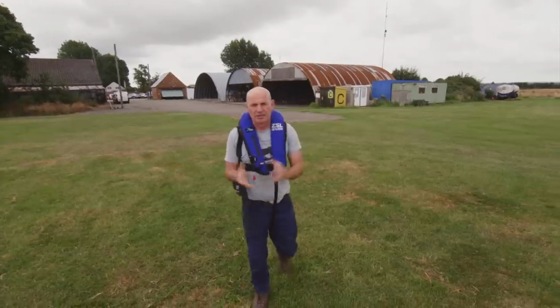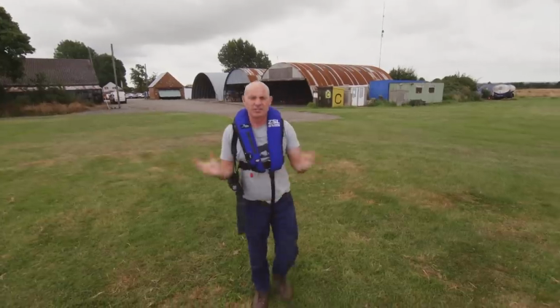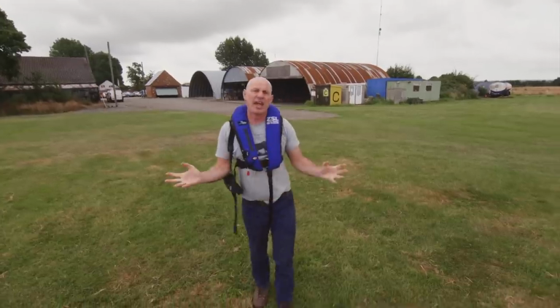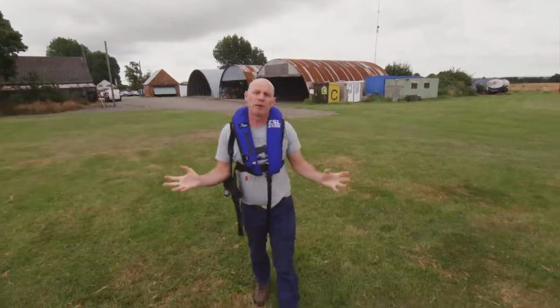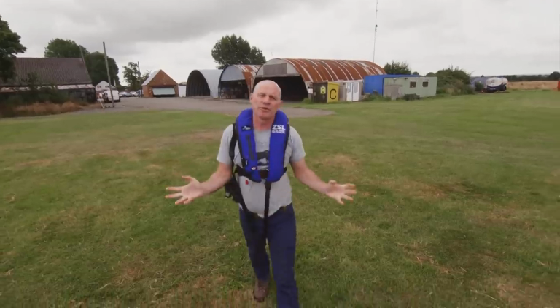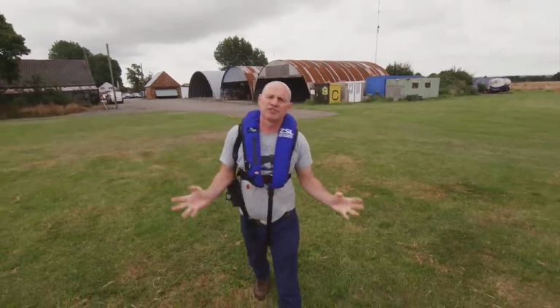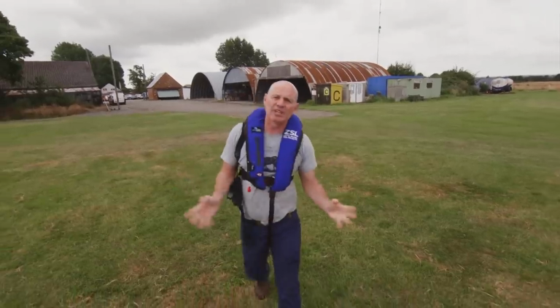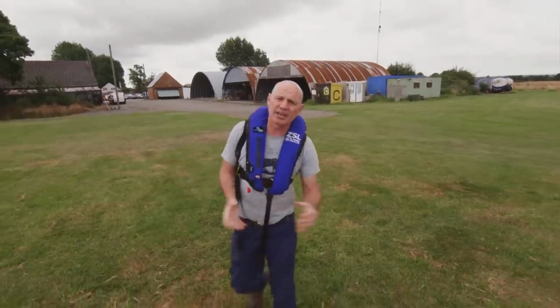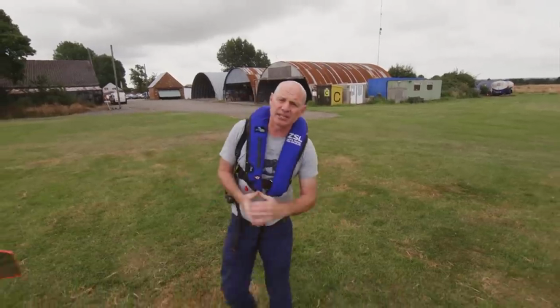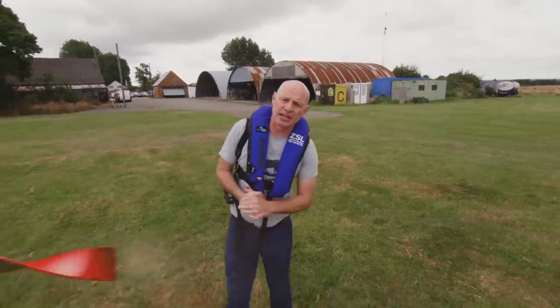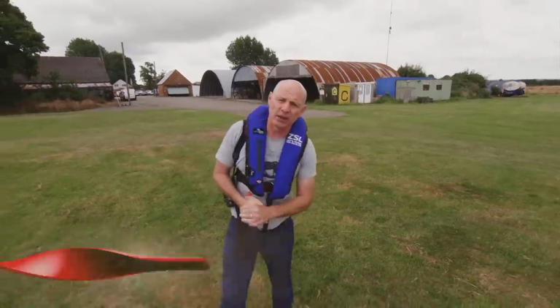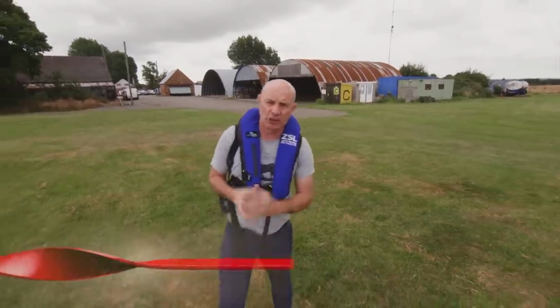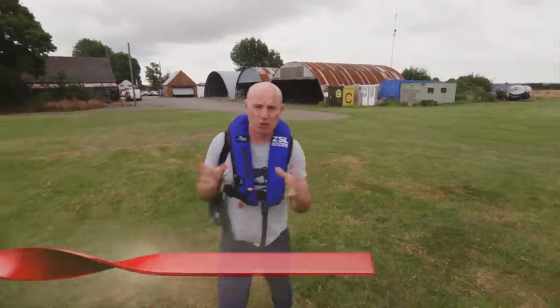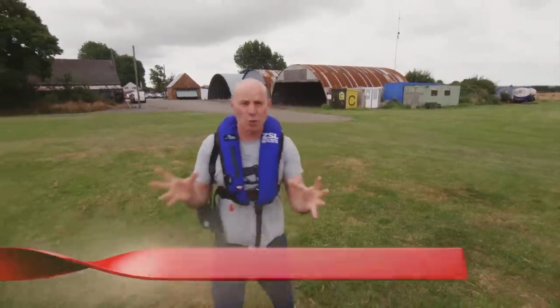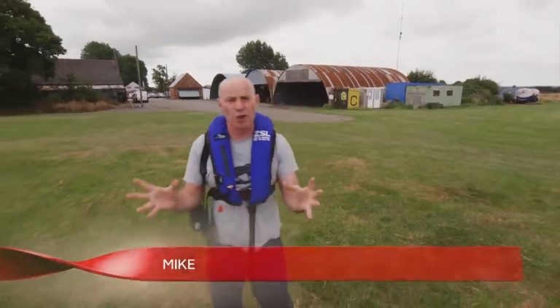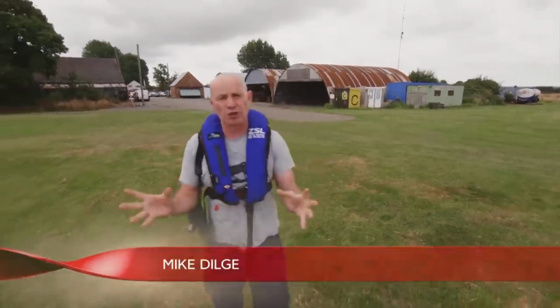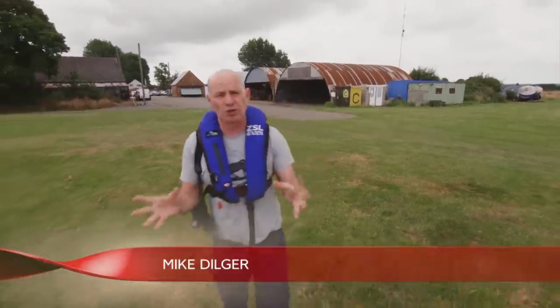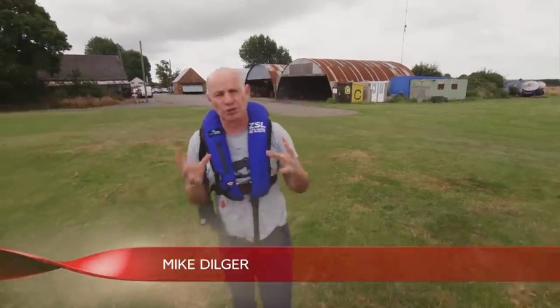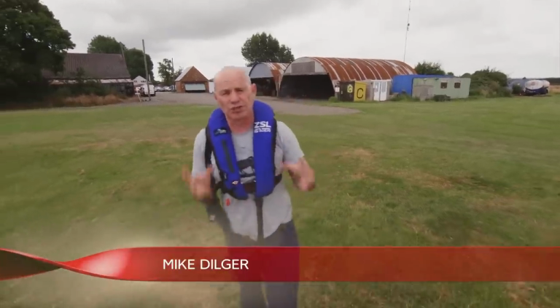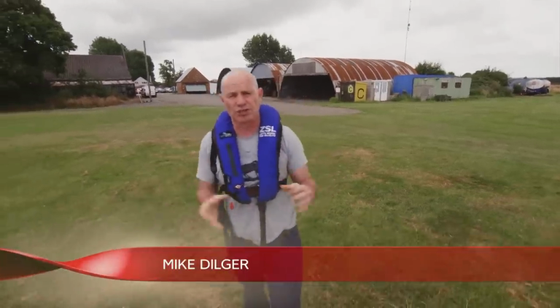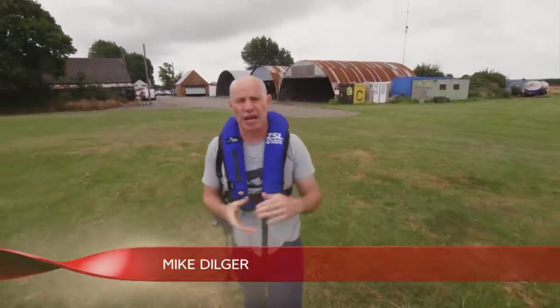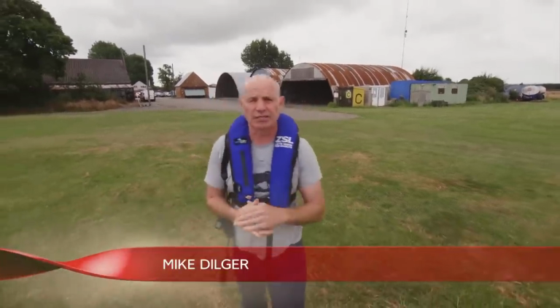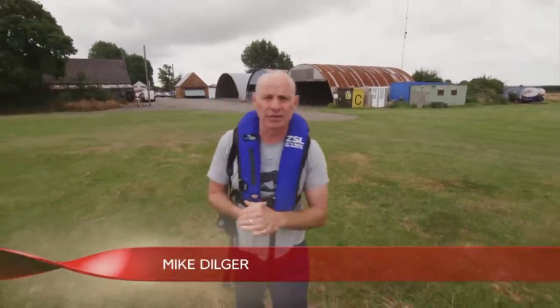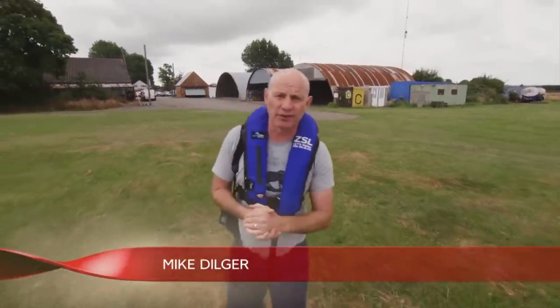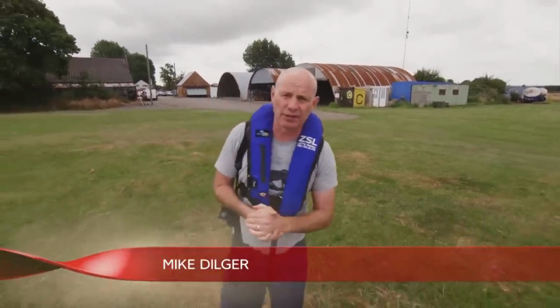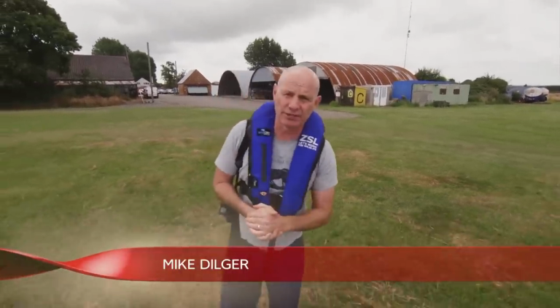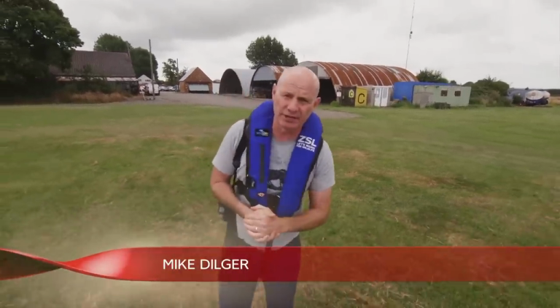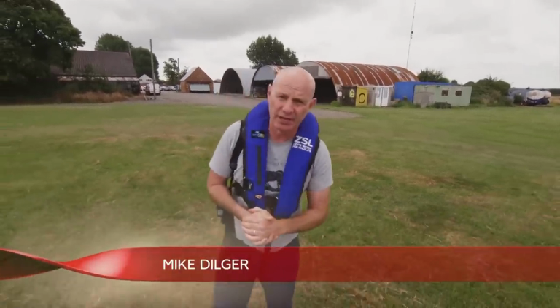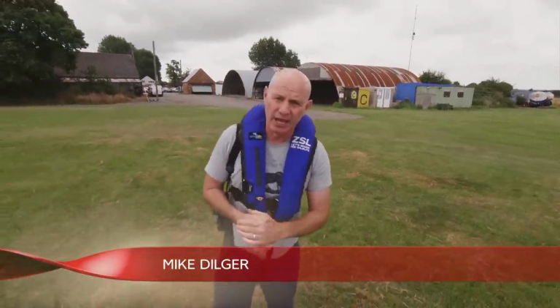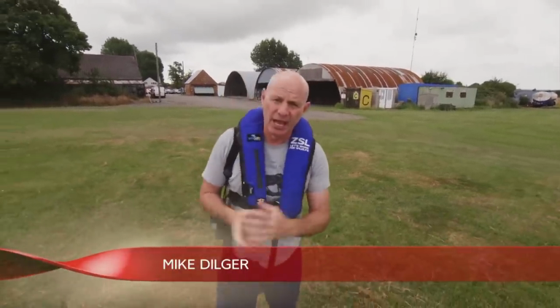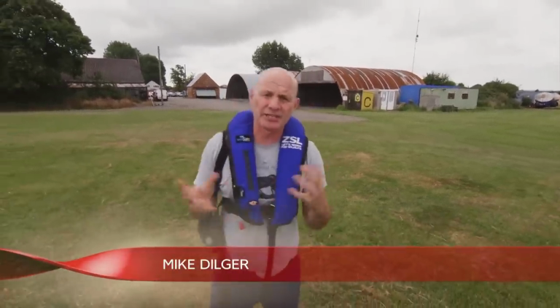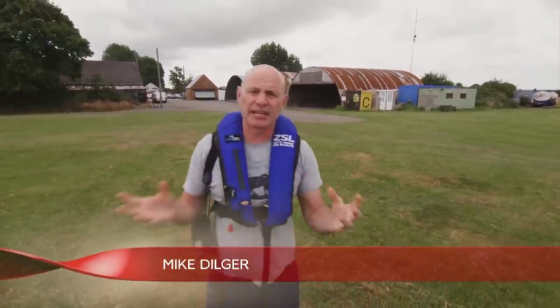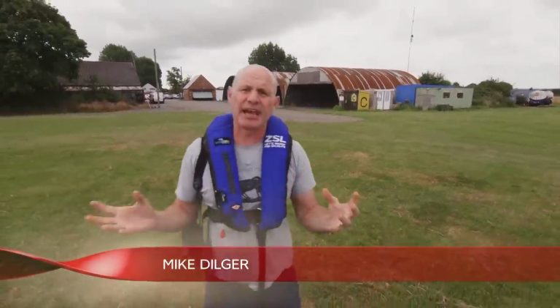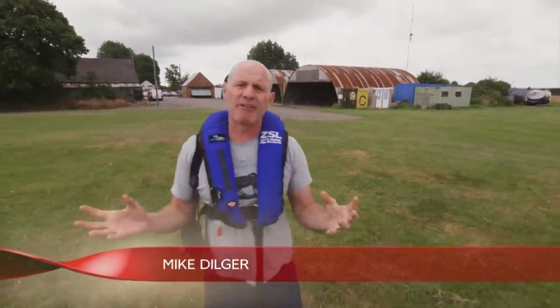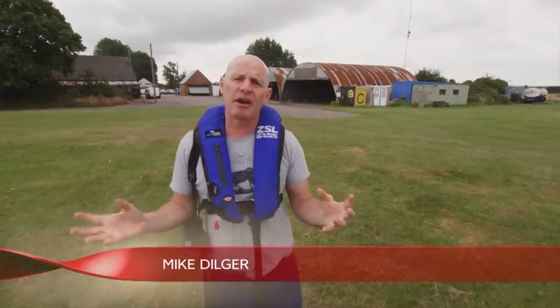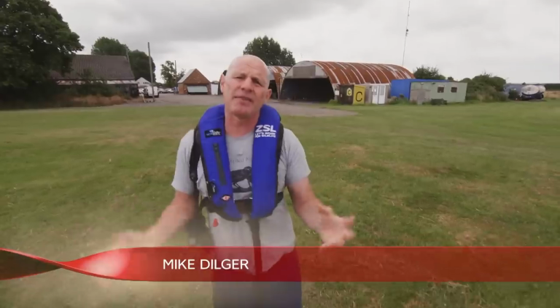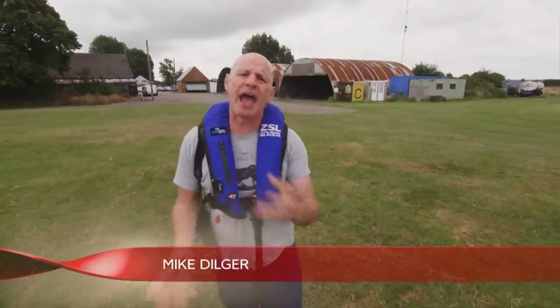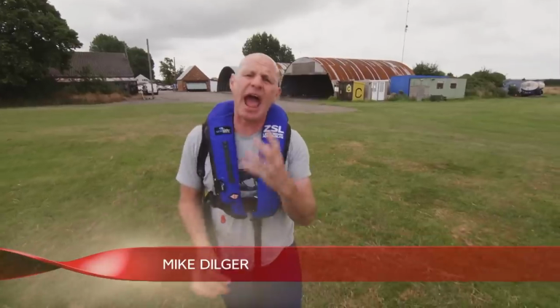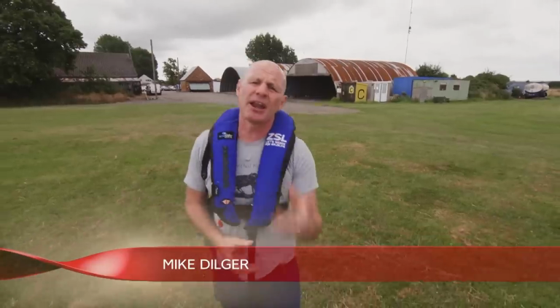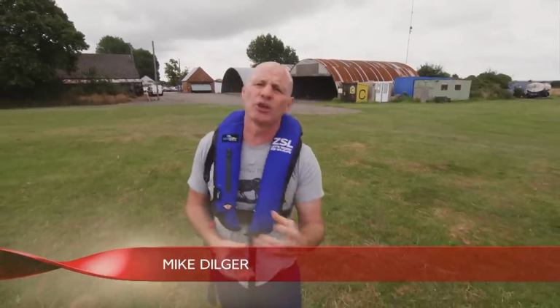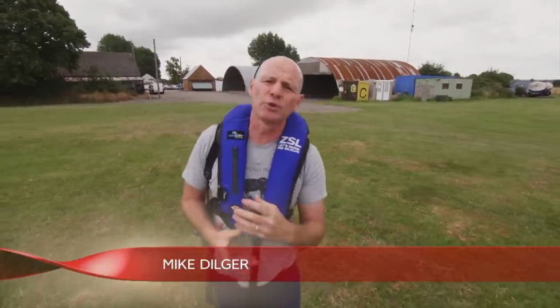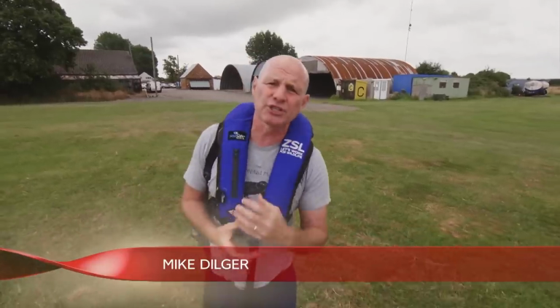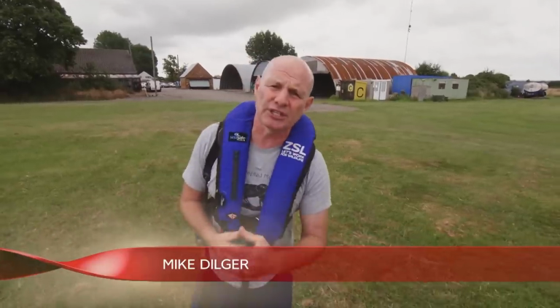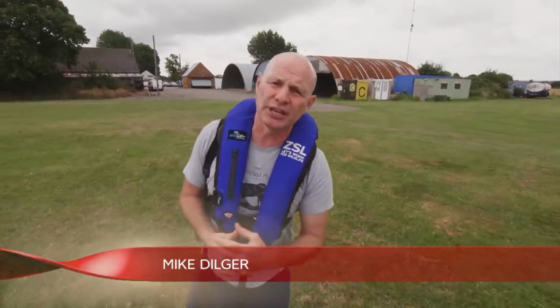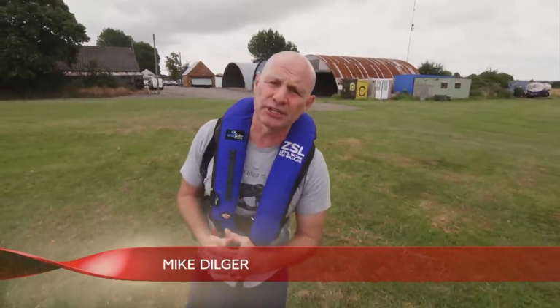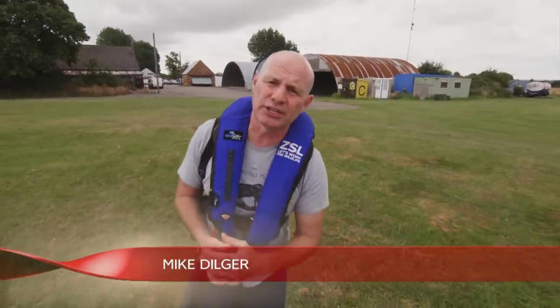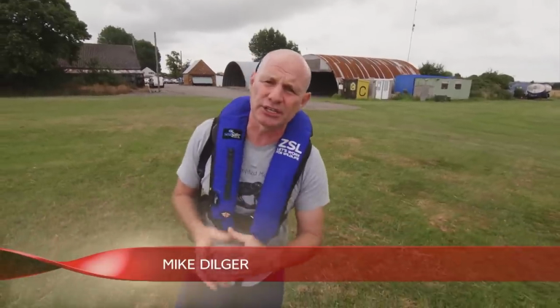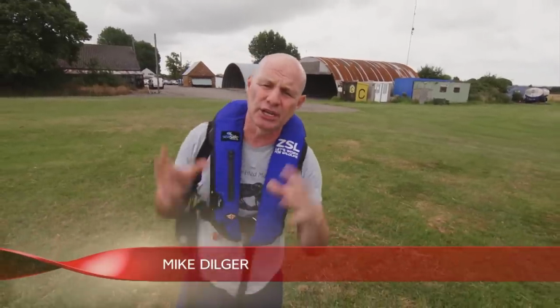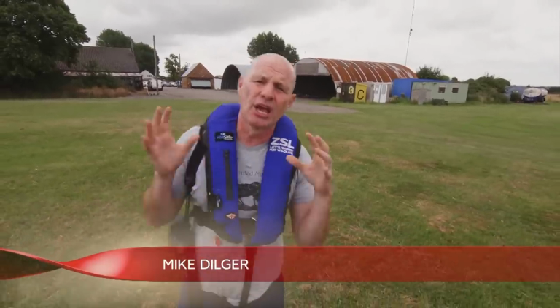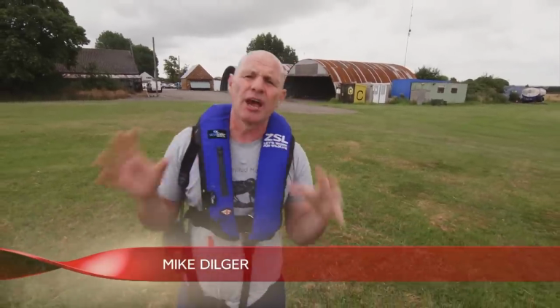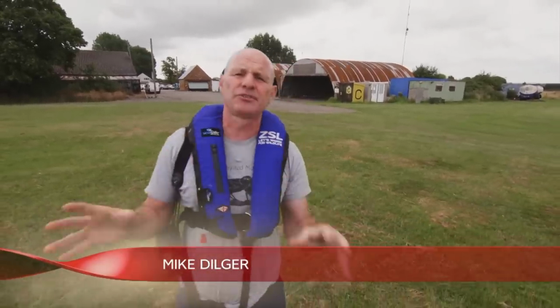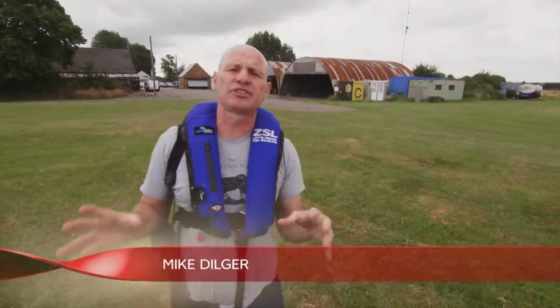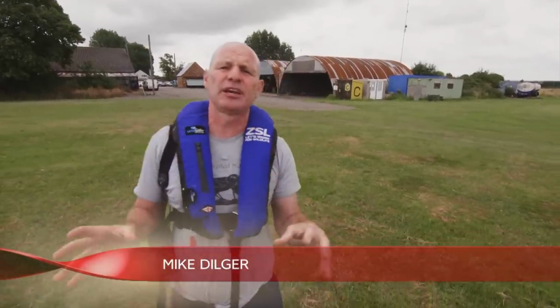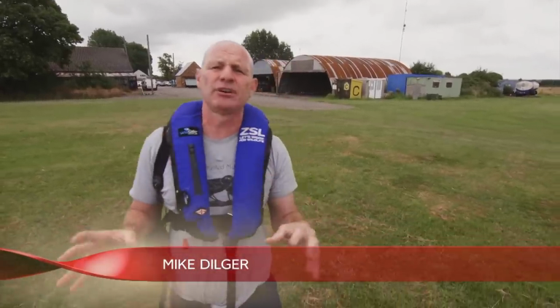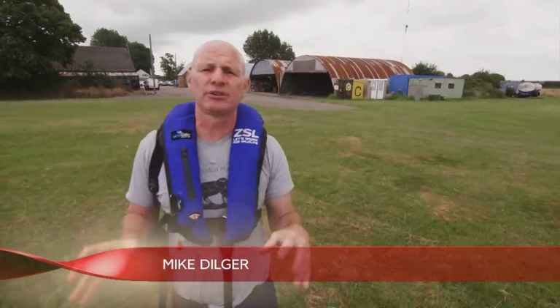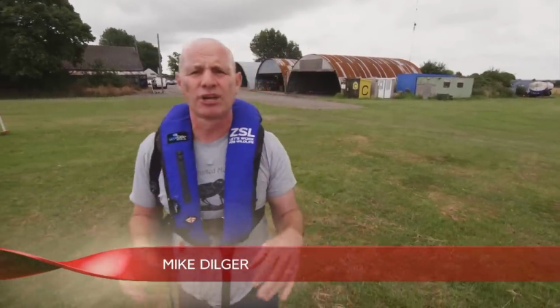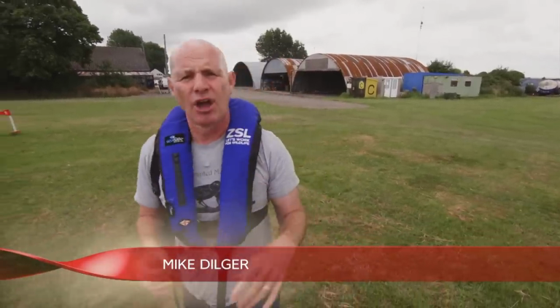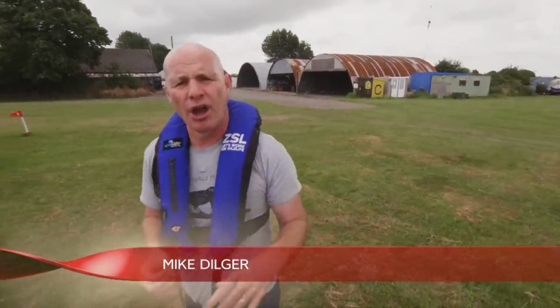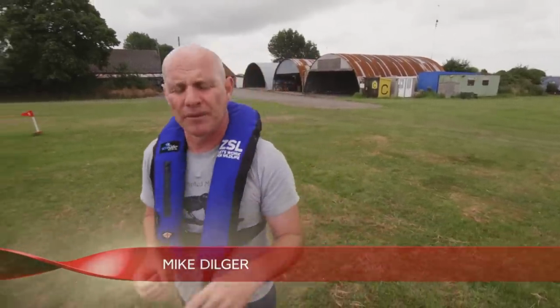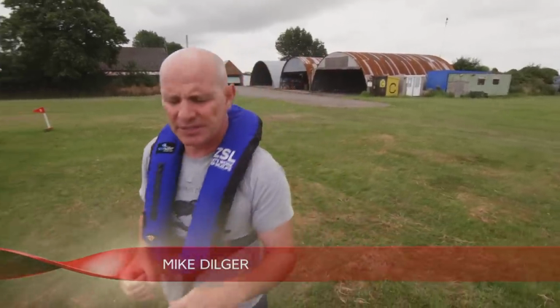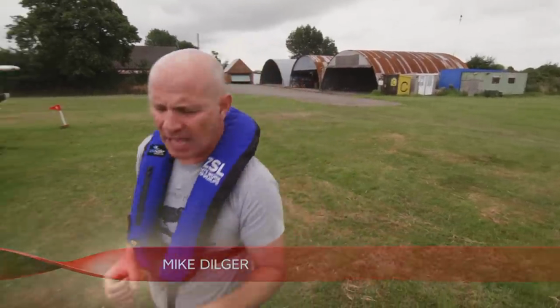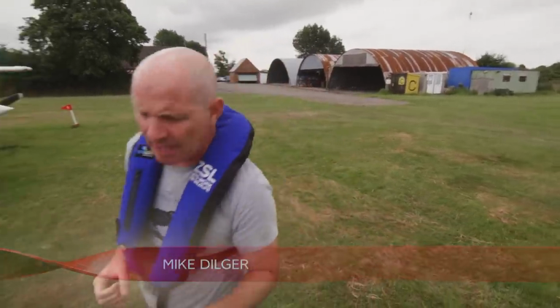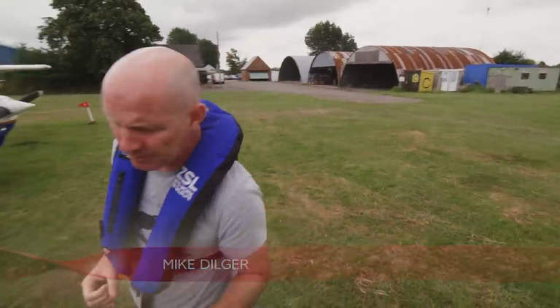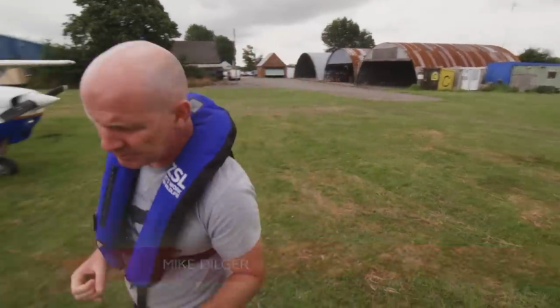Today I'm with ZSL, the Zoological Society of London, as they carry out their annual census of seals on the Thames.